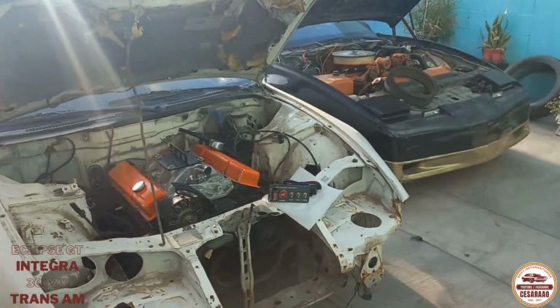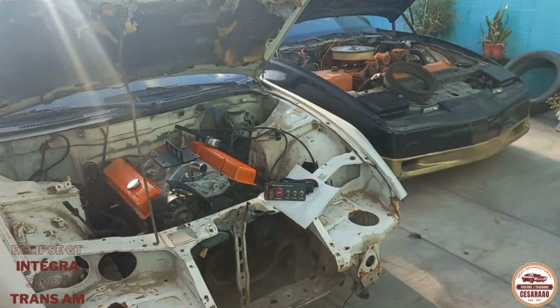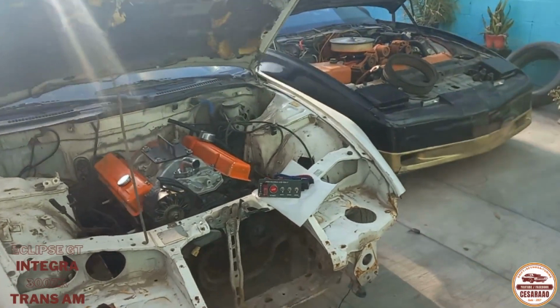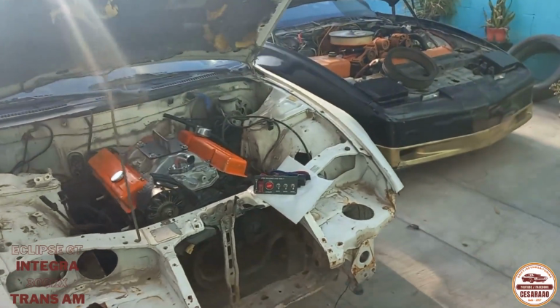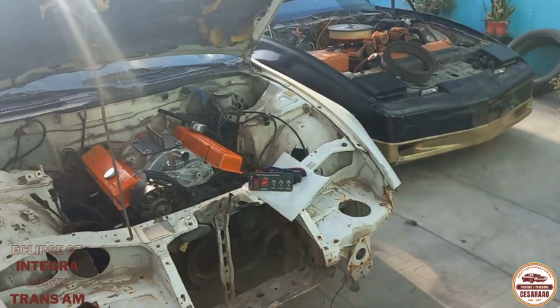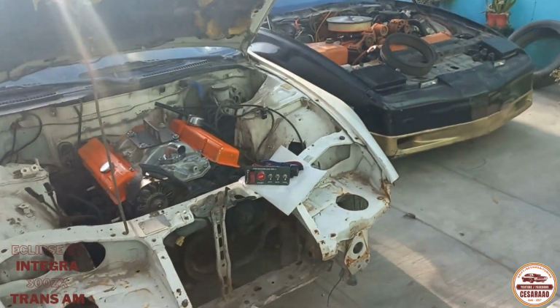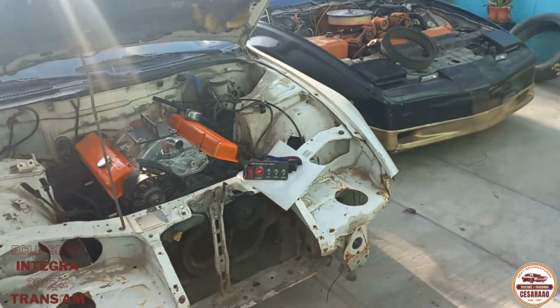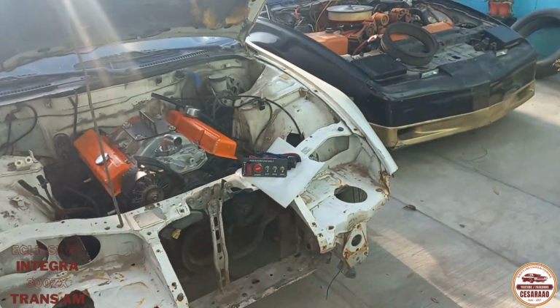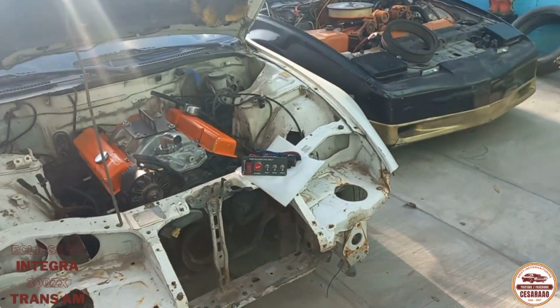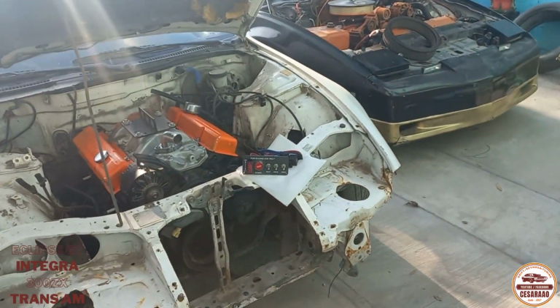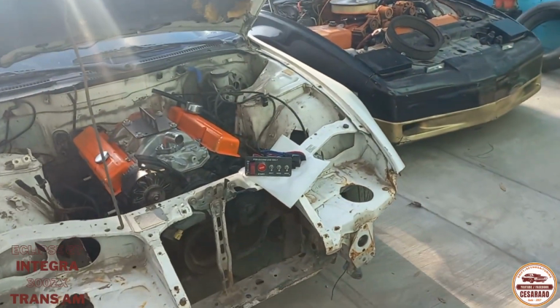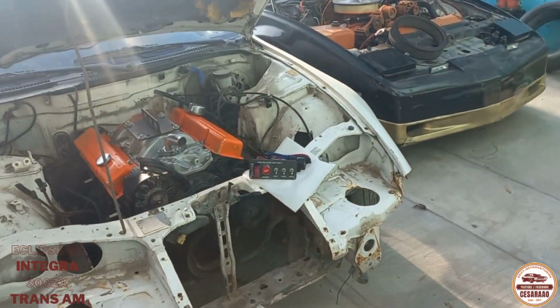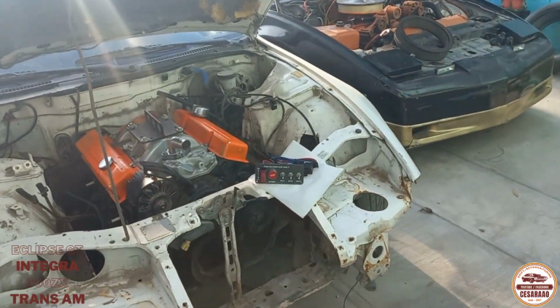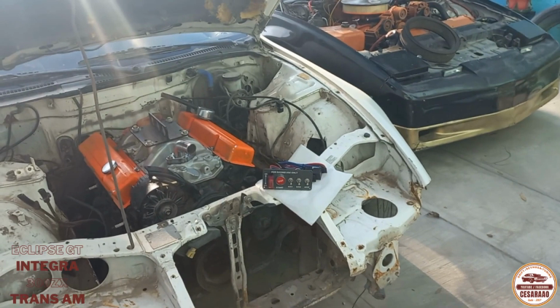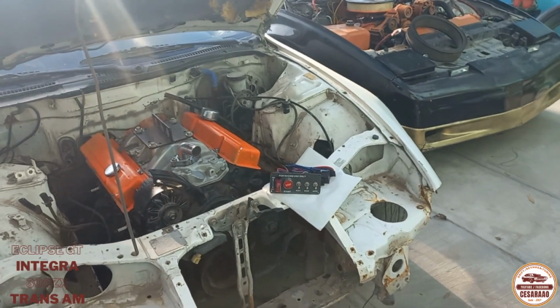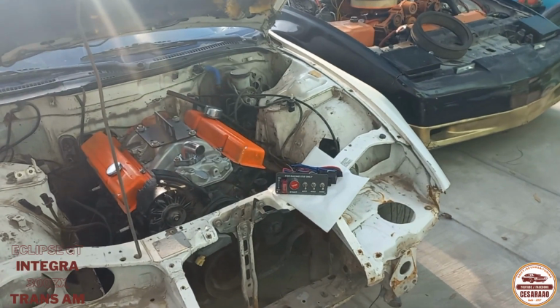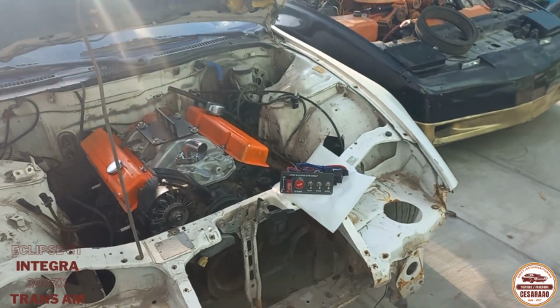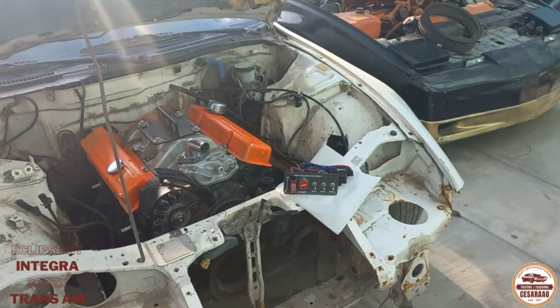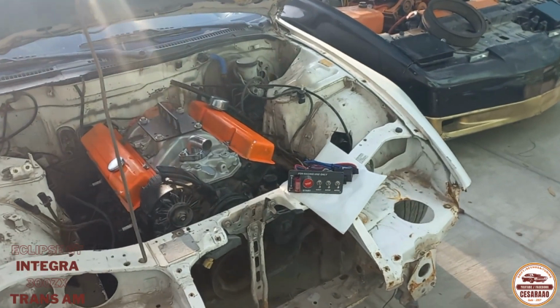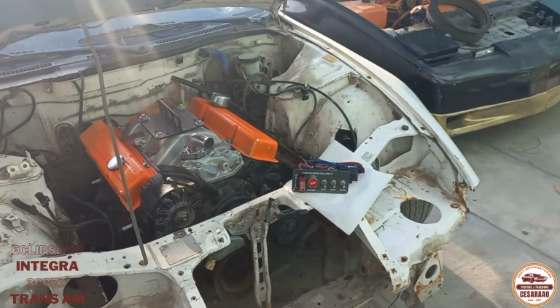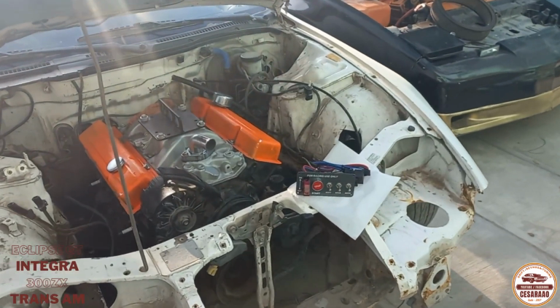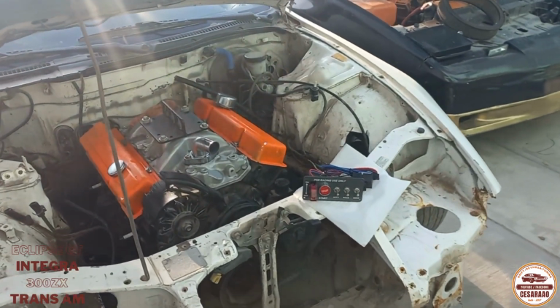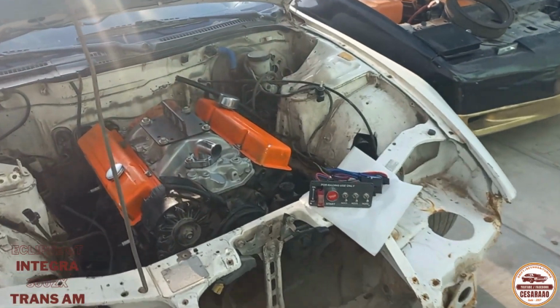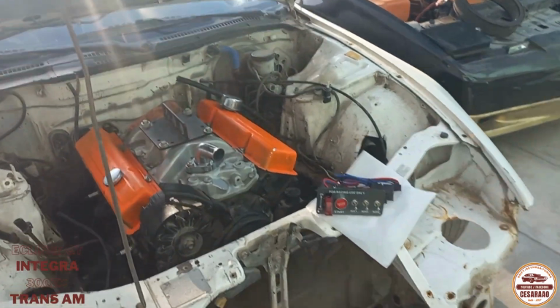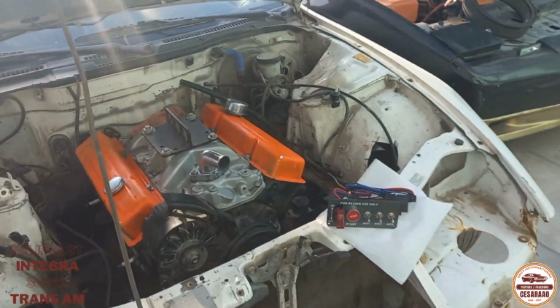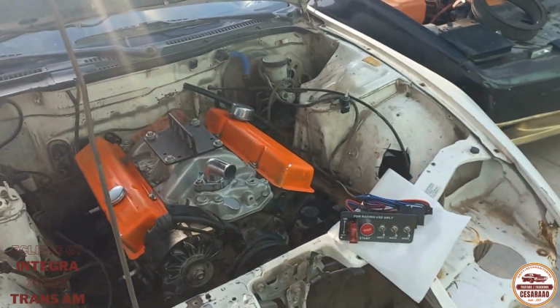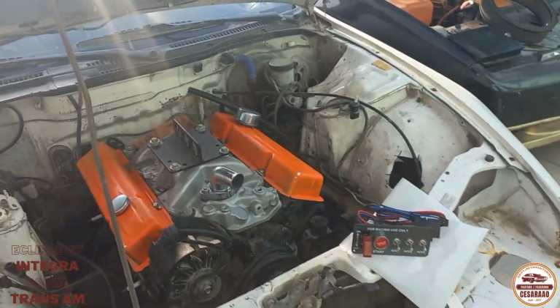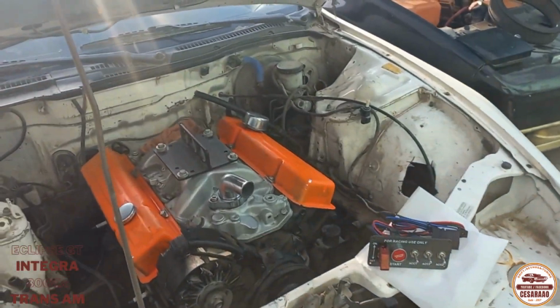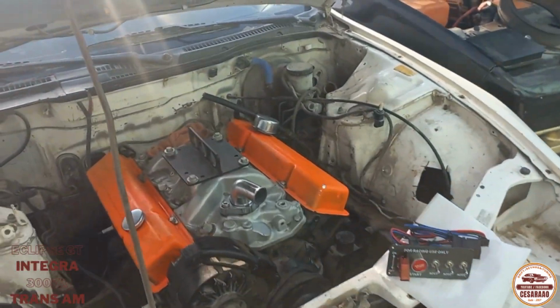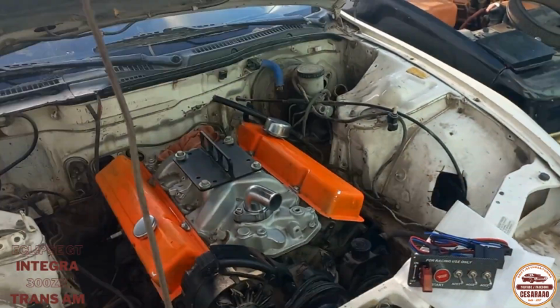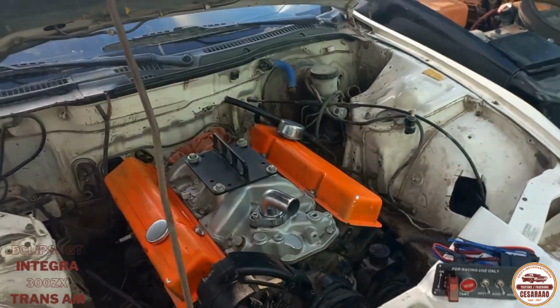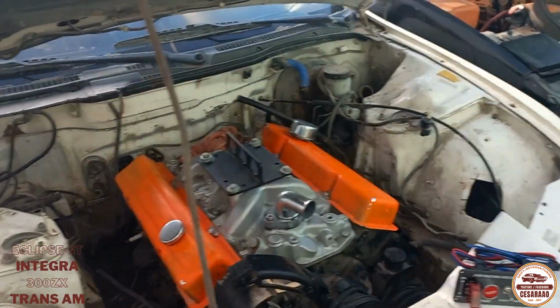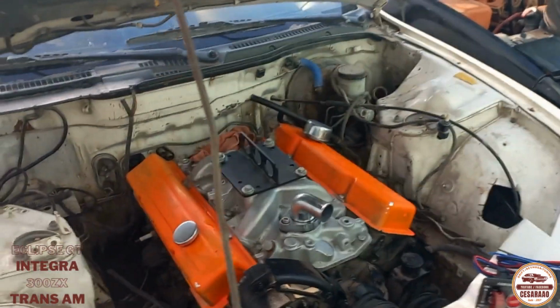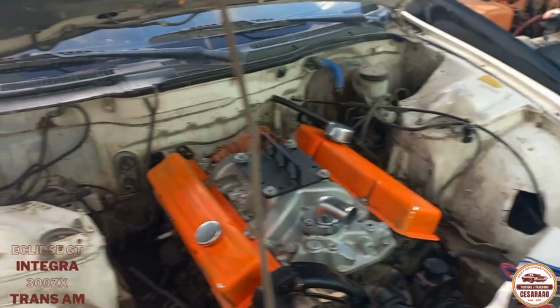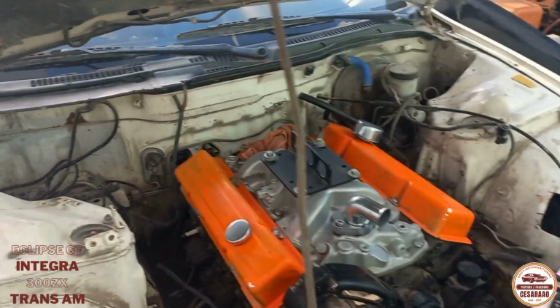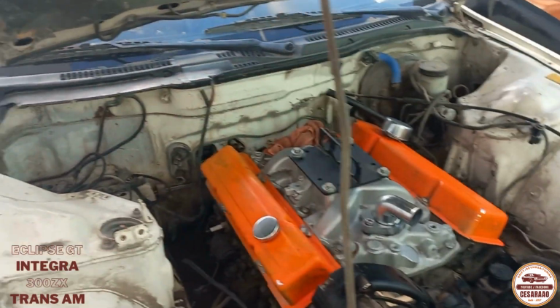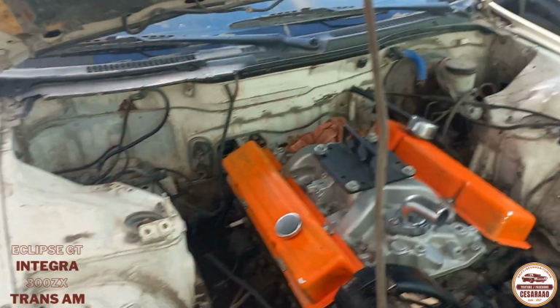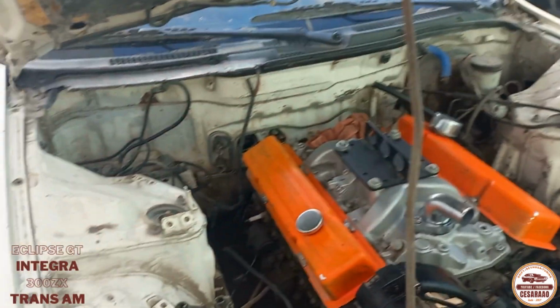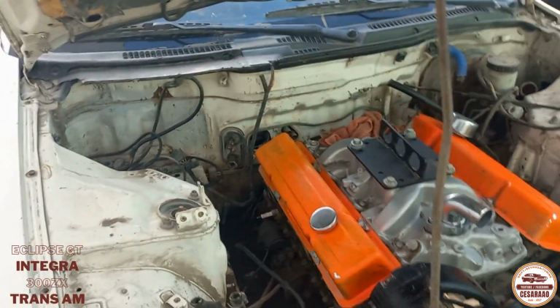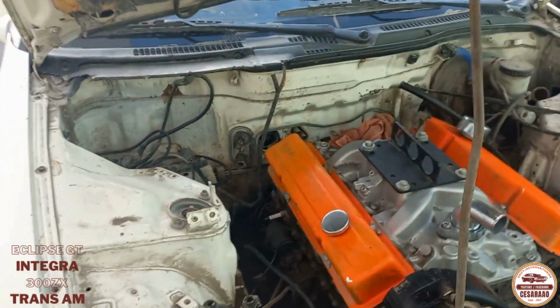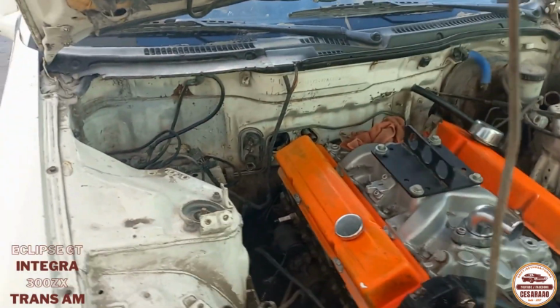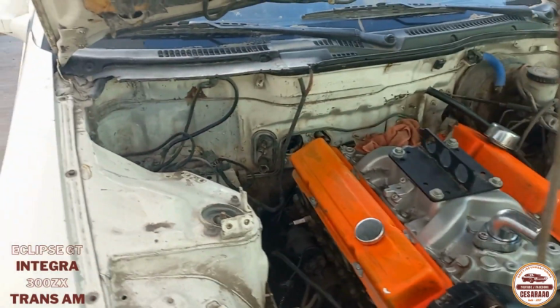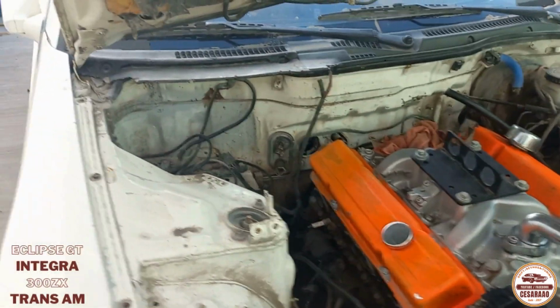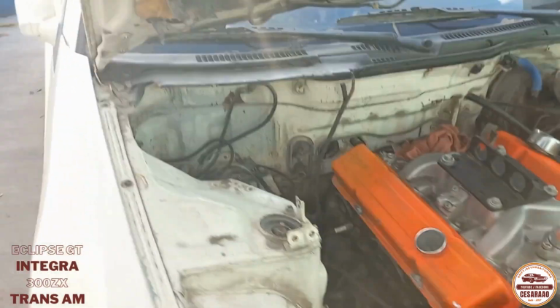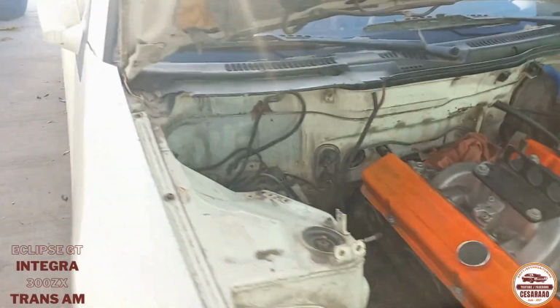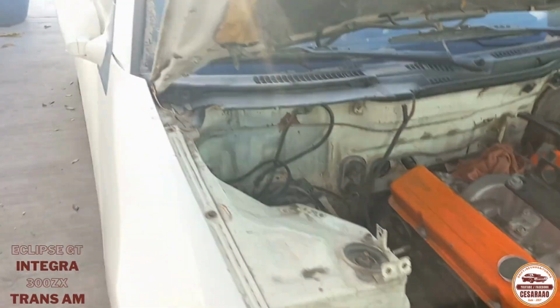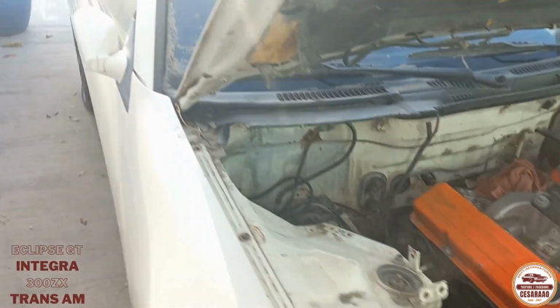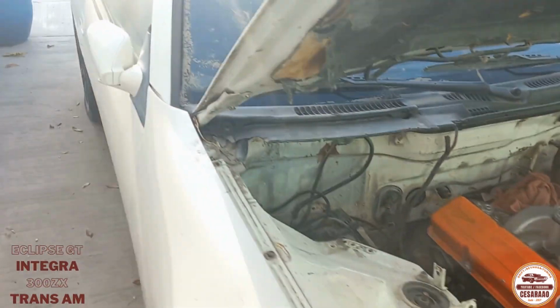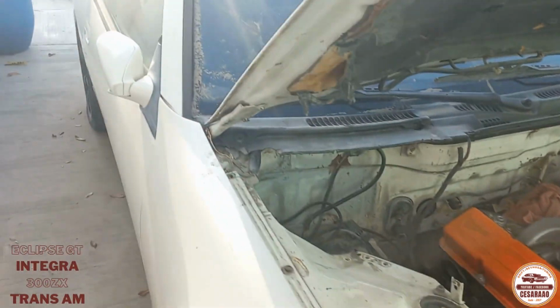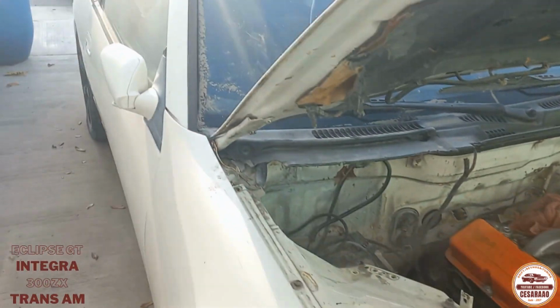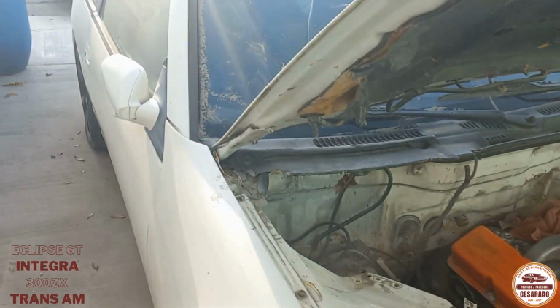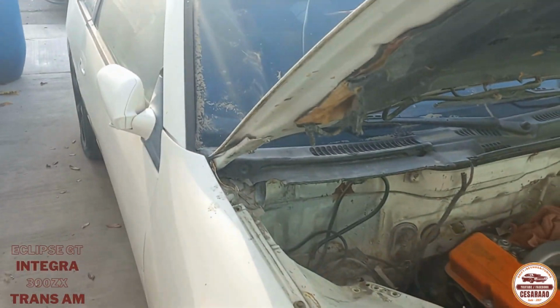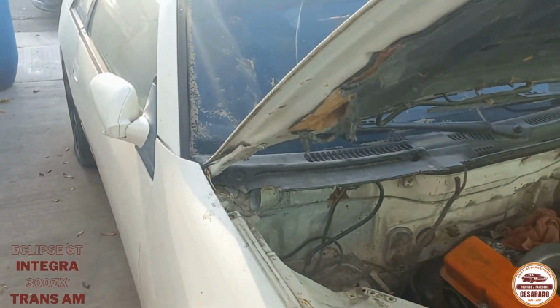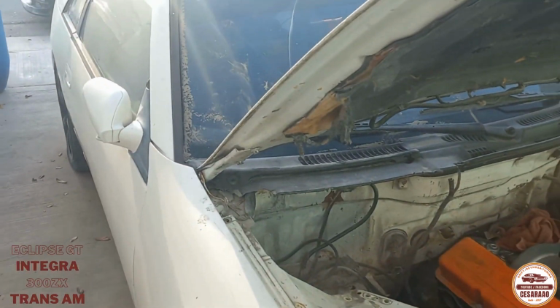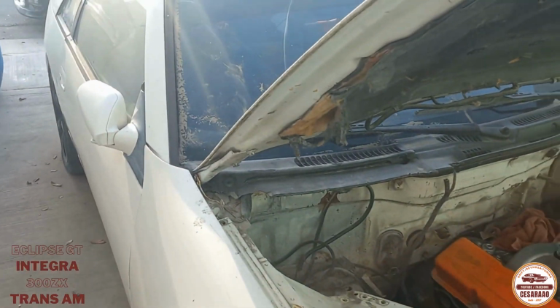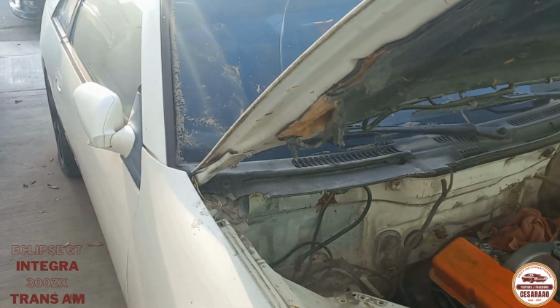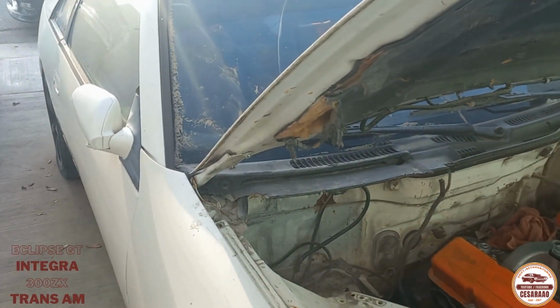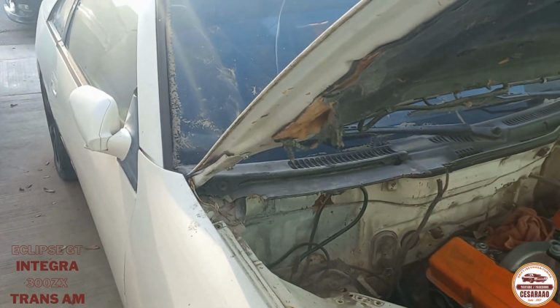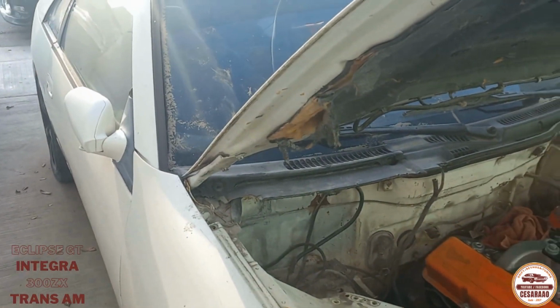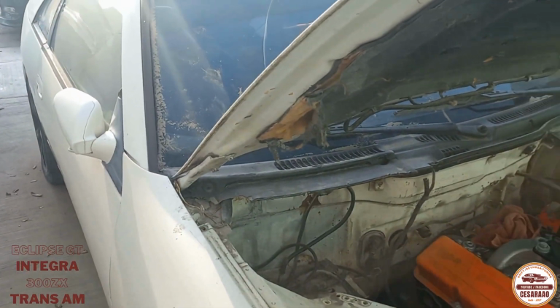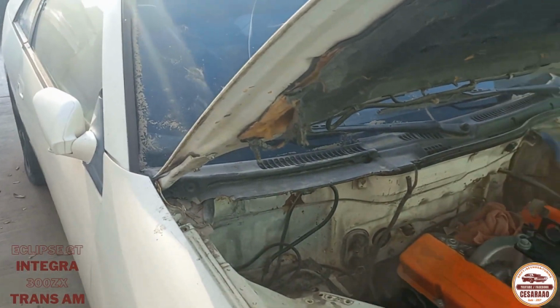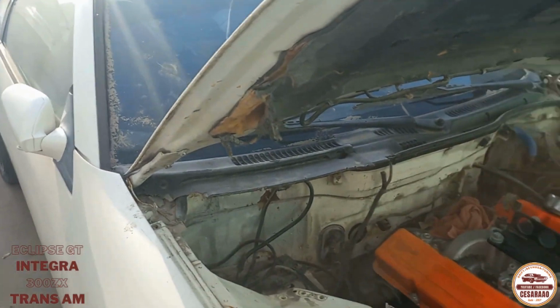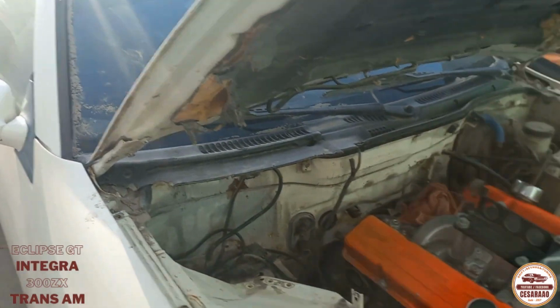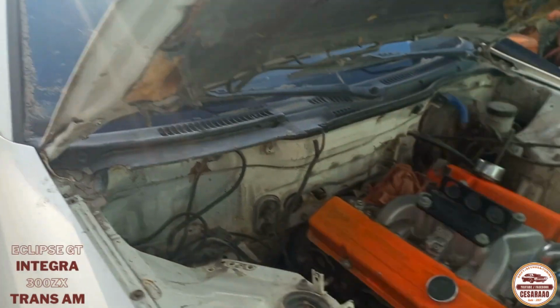¿Qué tal? Buenas tardes. Aquí voy a actualizar cómo van los carros.